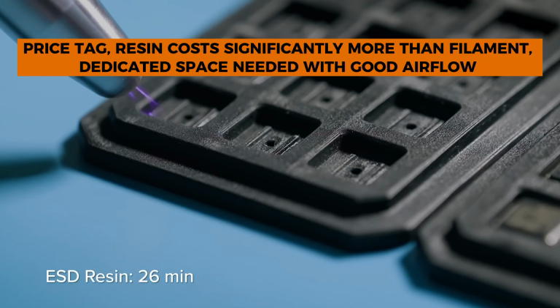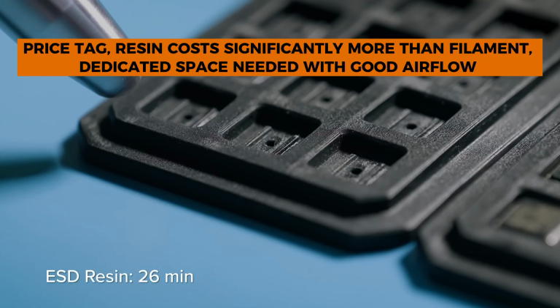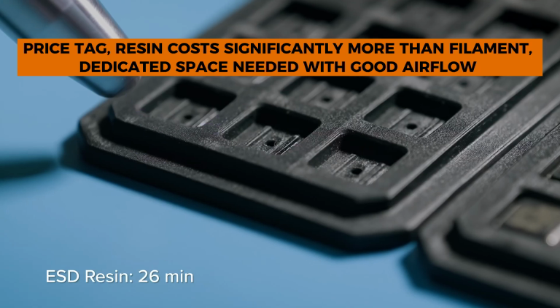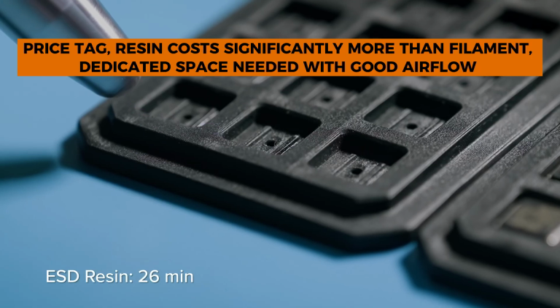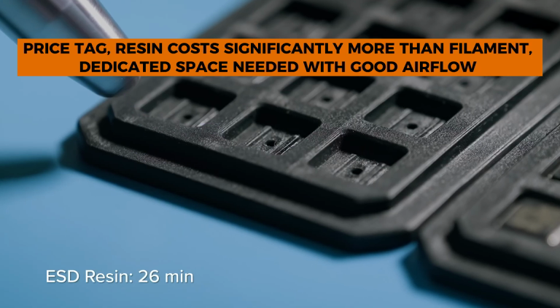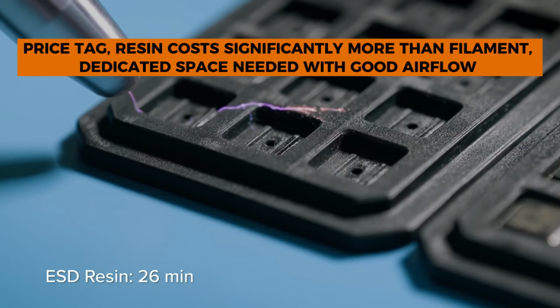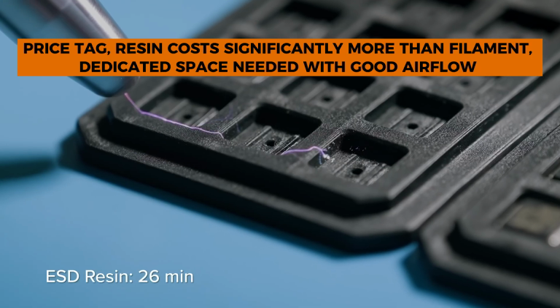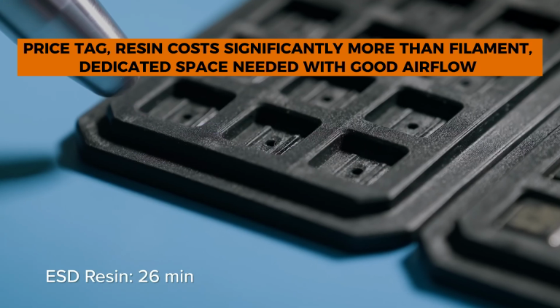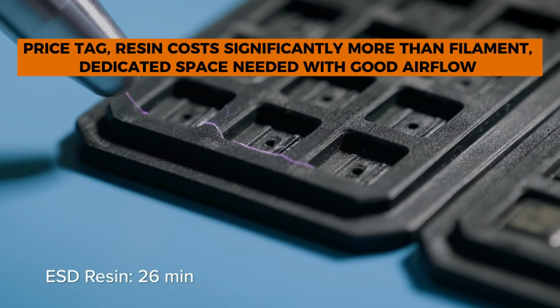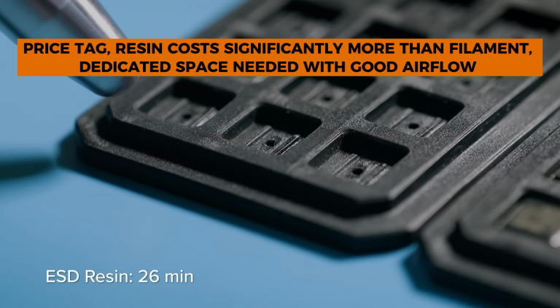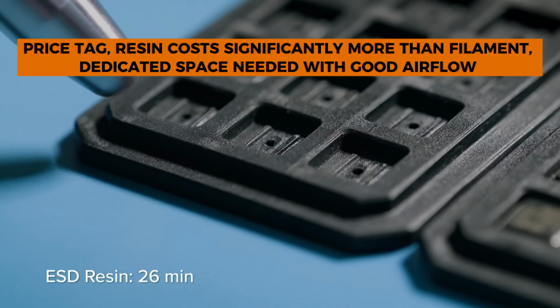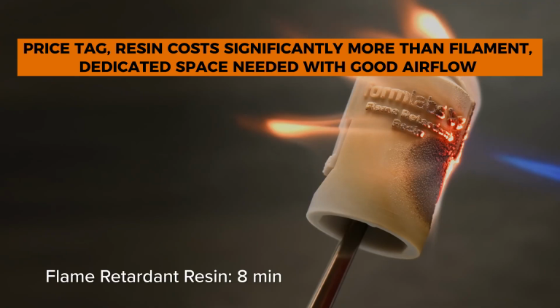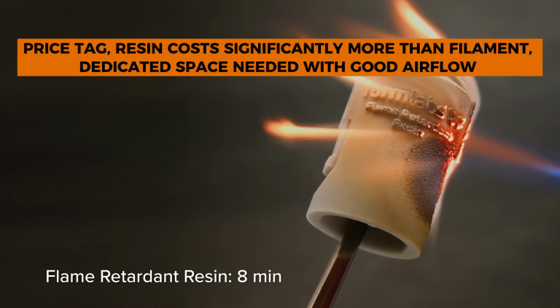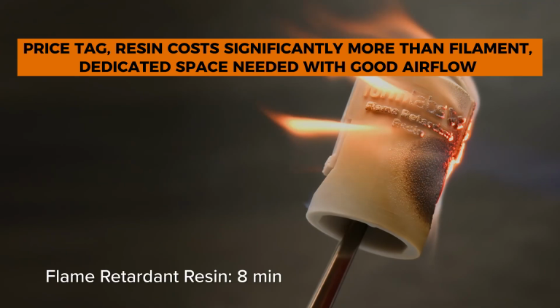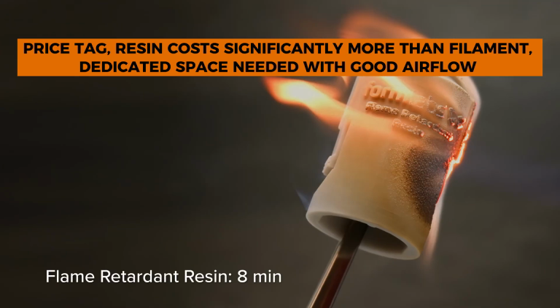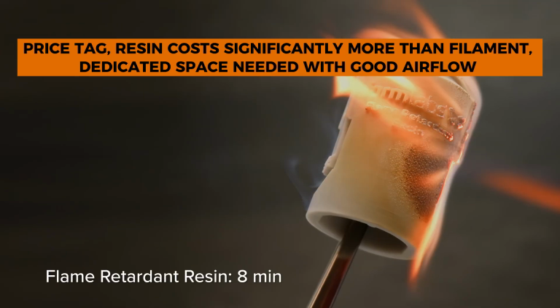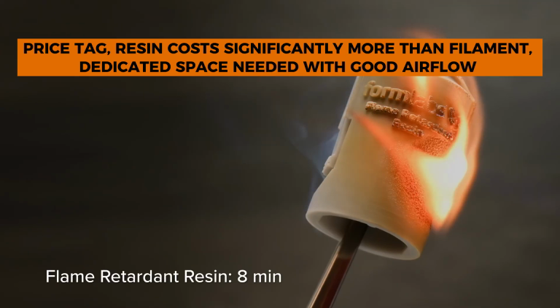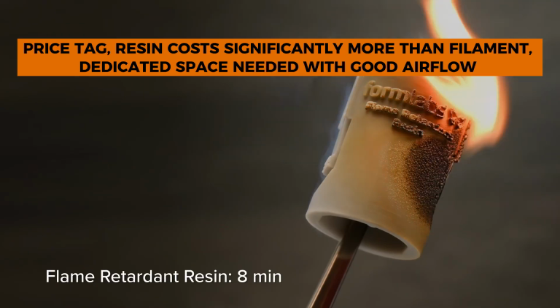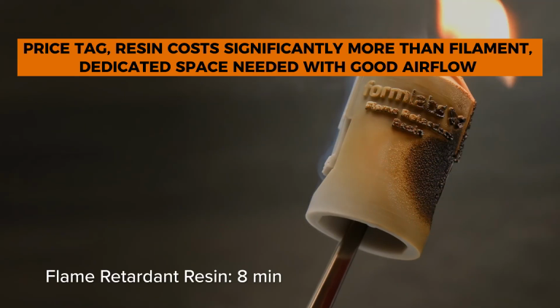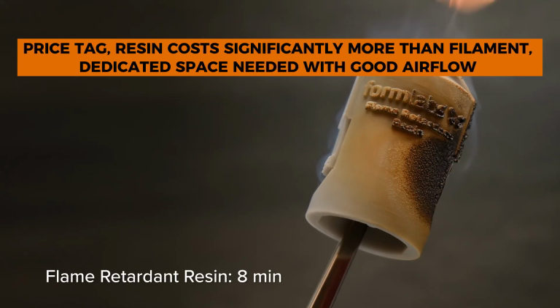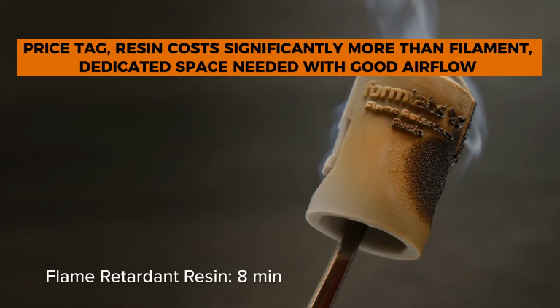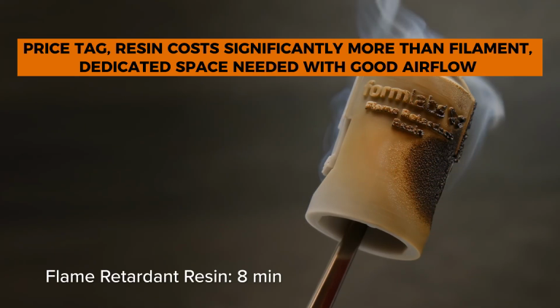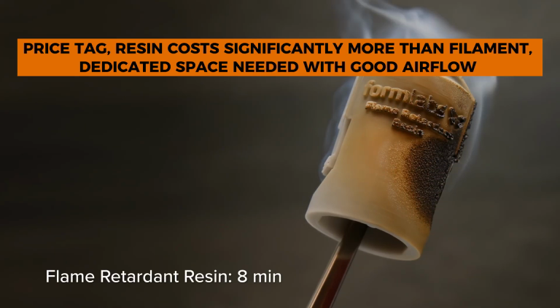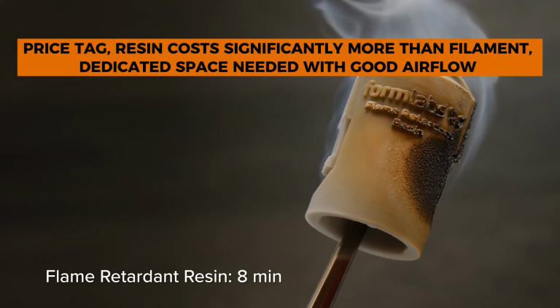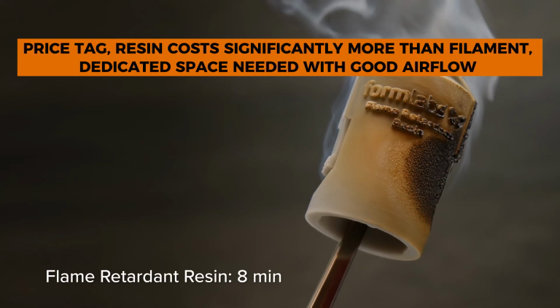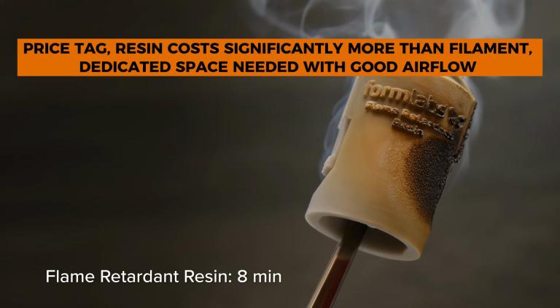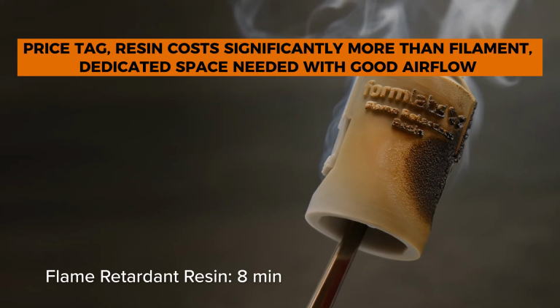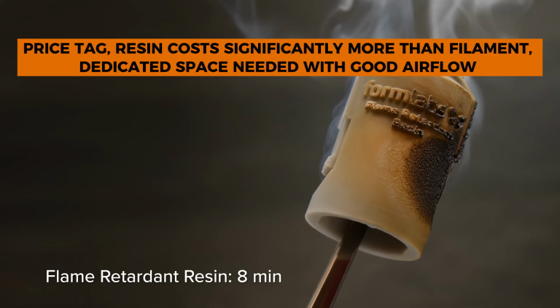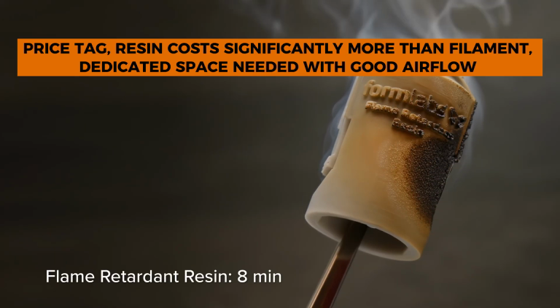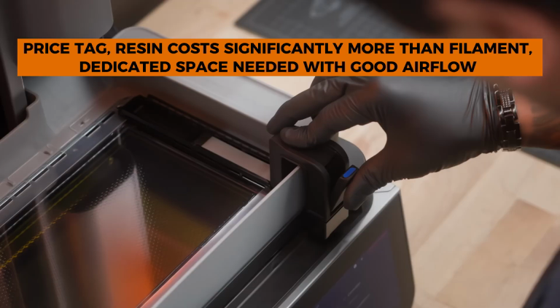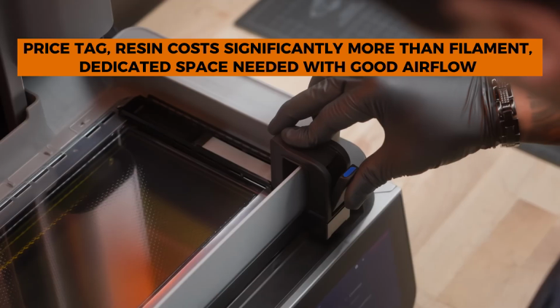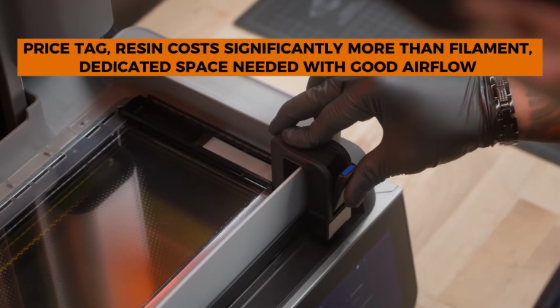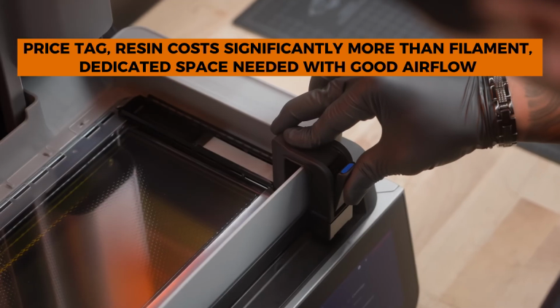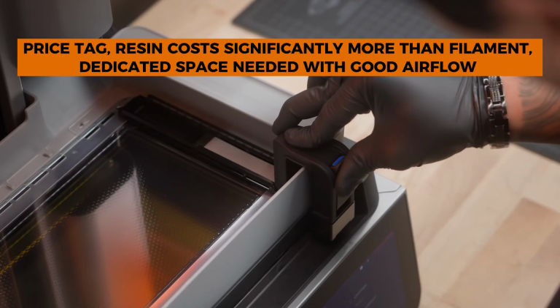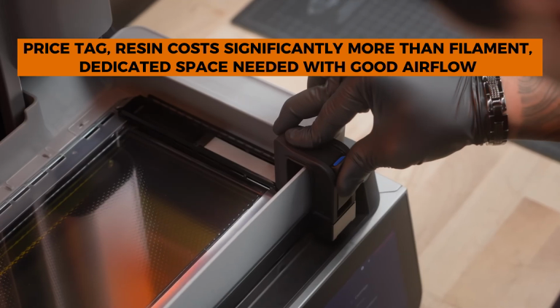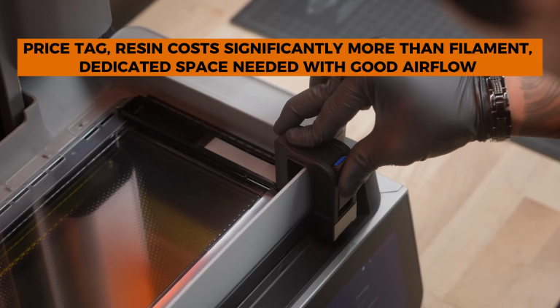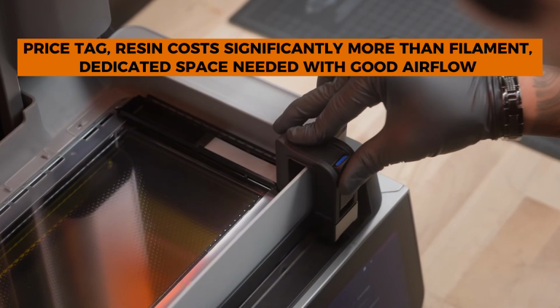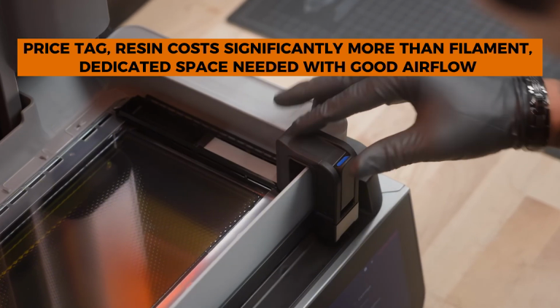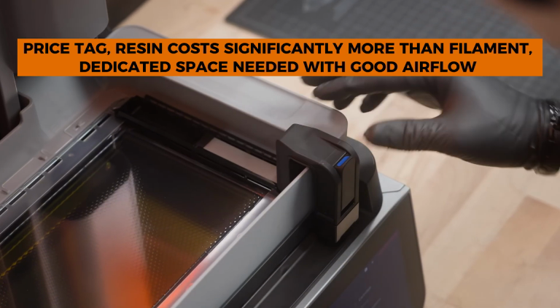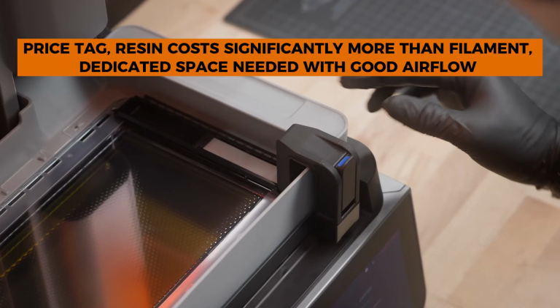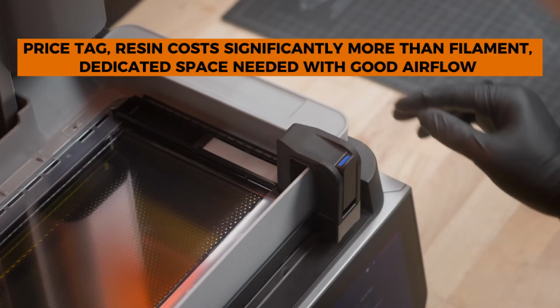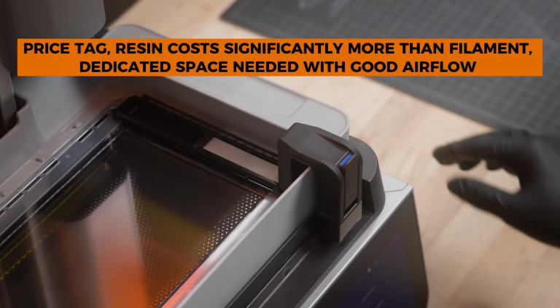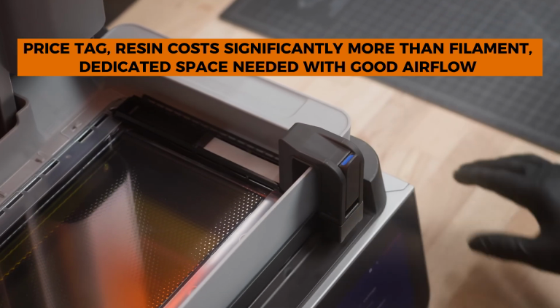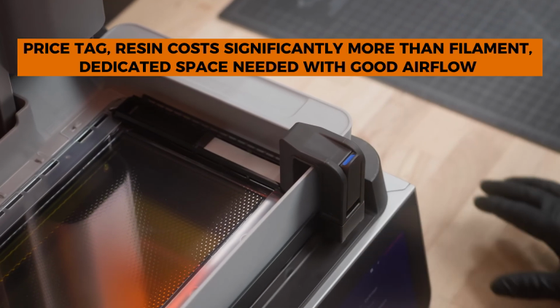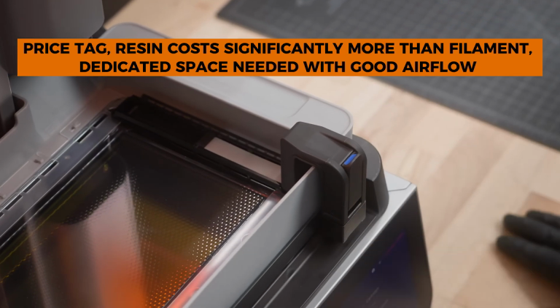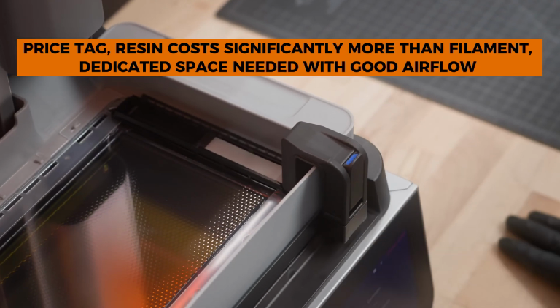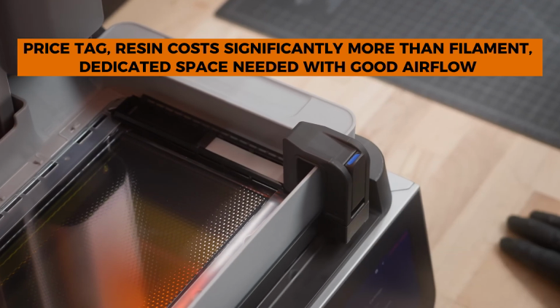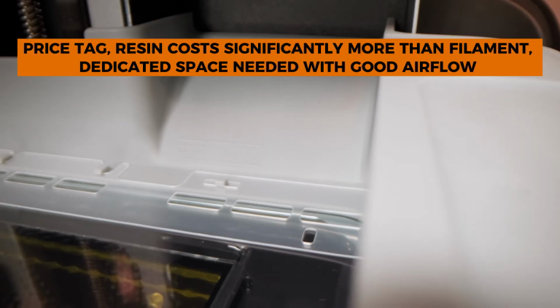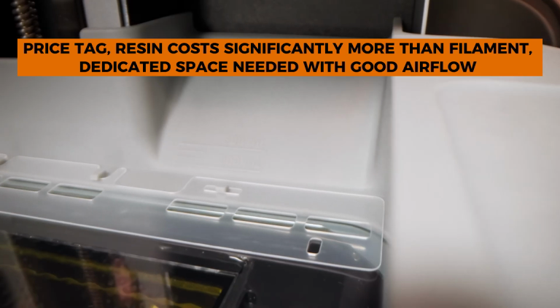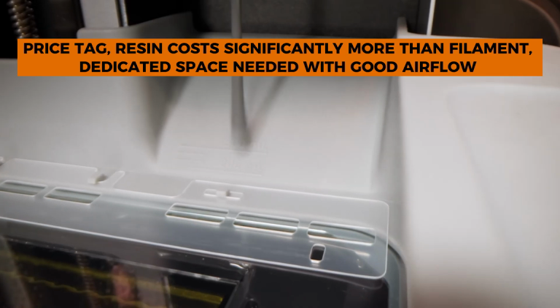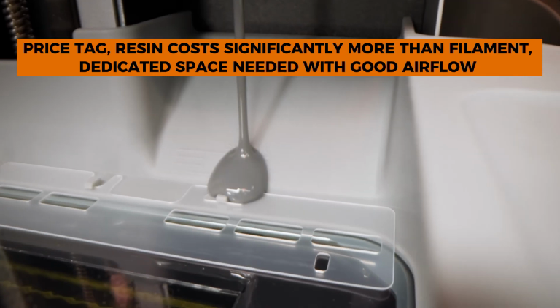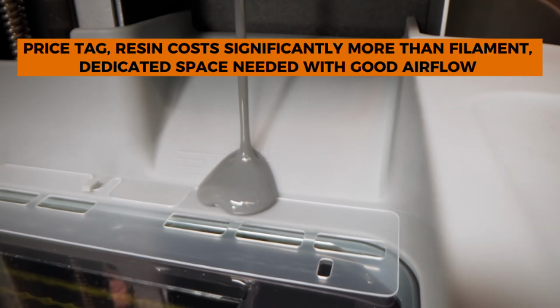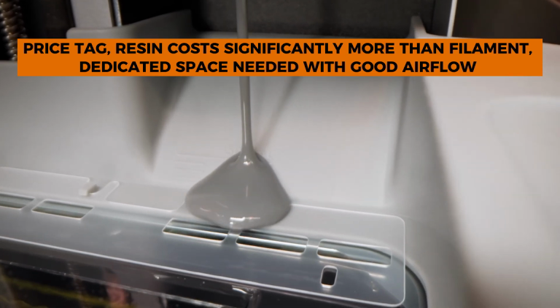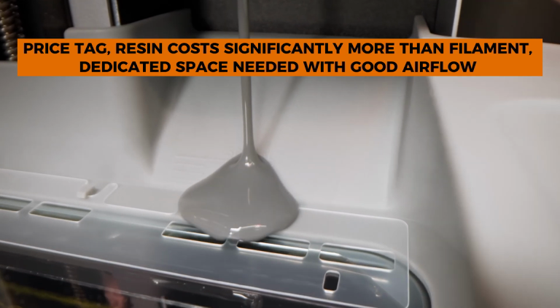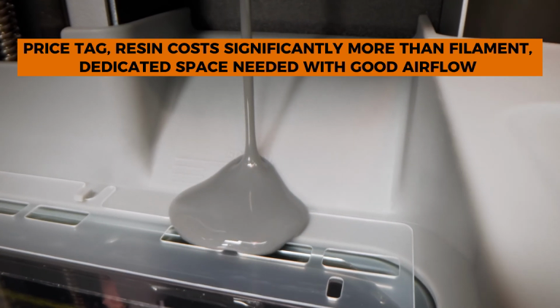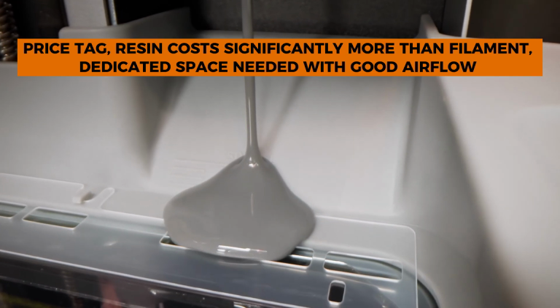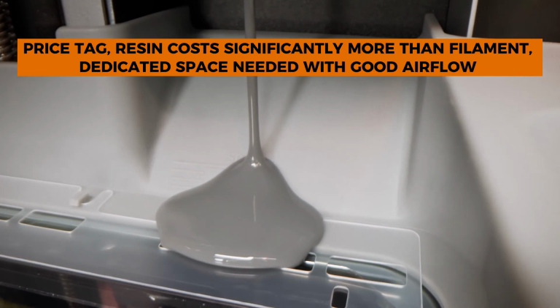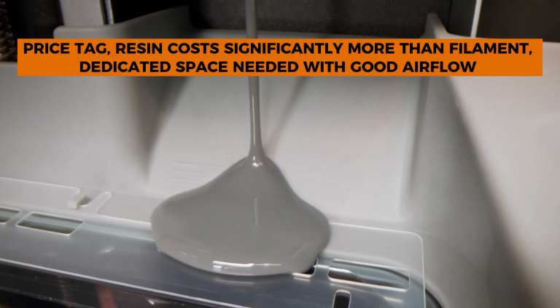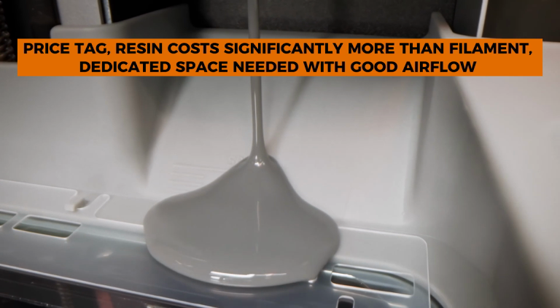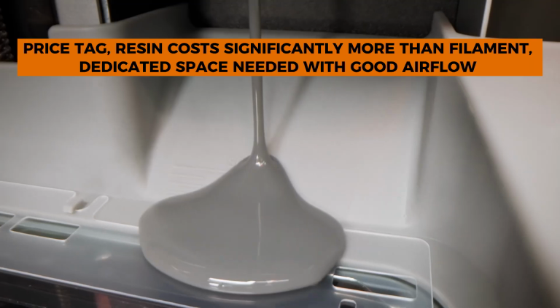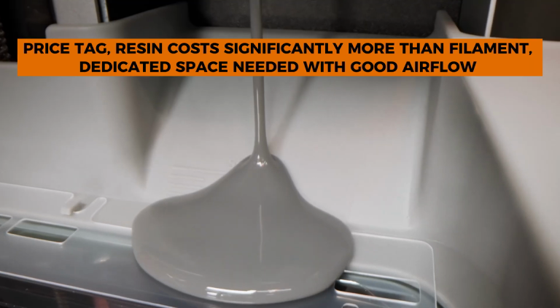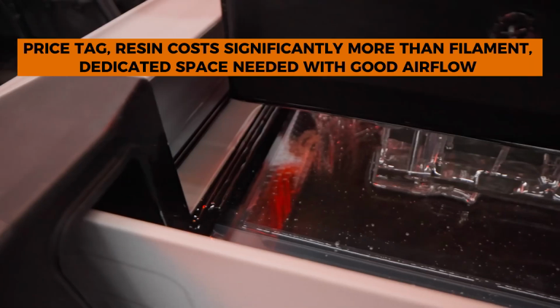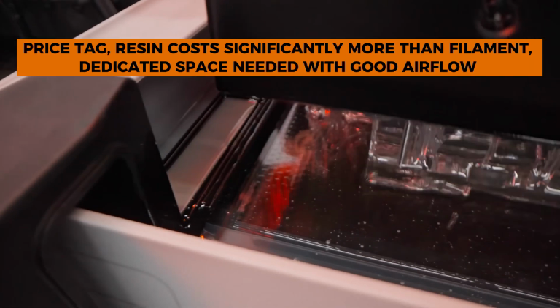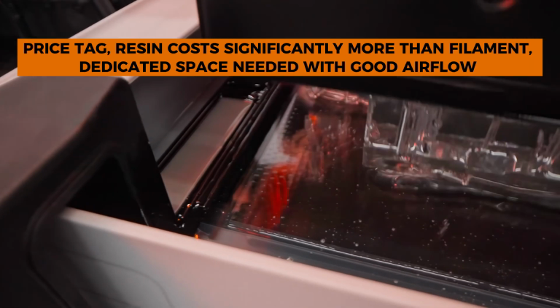The drawbacks, besides the eye-watering price tag: resin costs significantly more than filament — about $149 to $249 per liter depending on type. And despite improvements in ventilation, you'll still want dedicated space with good airflow.